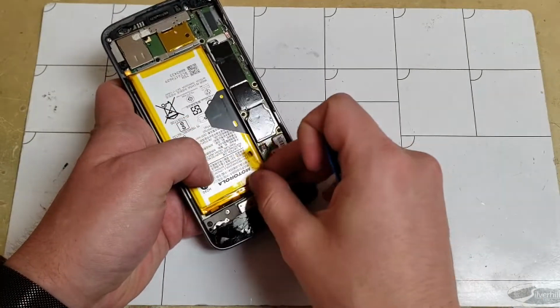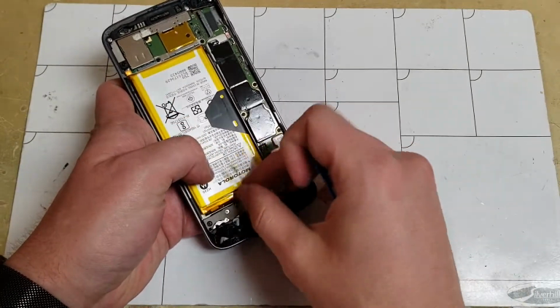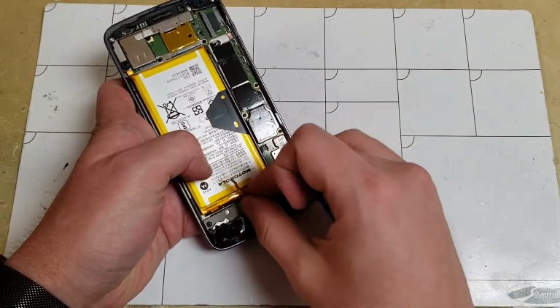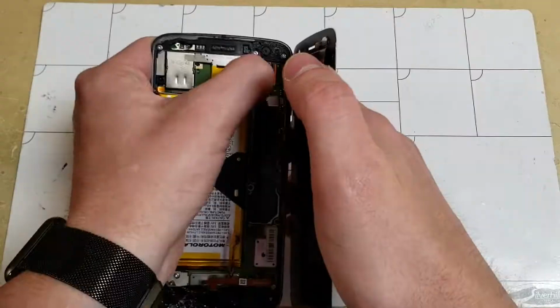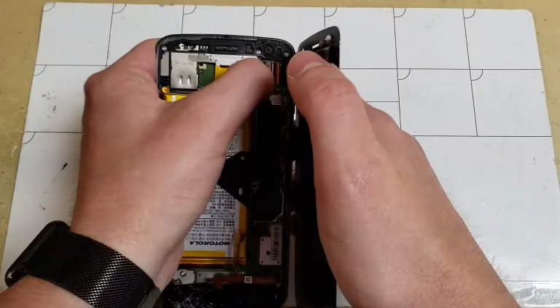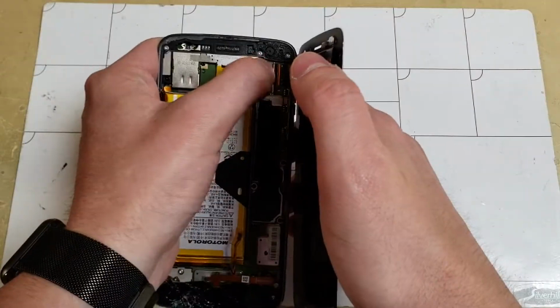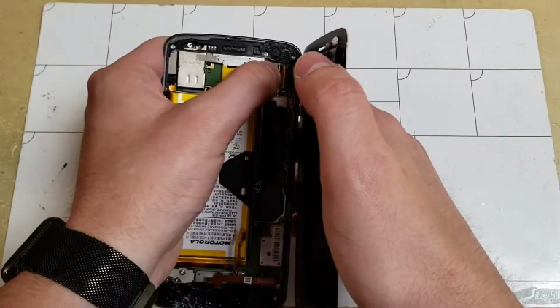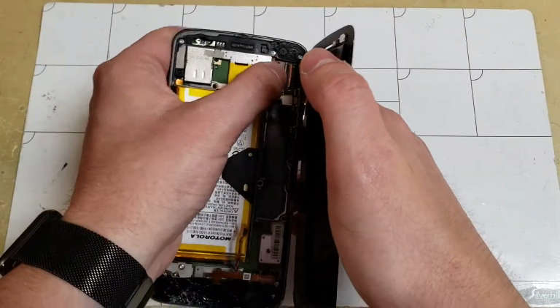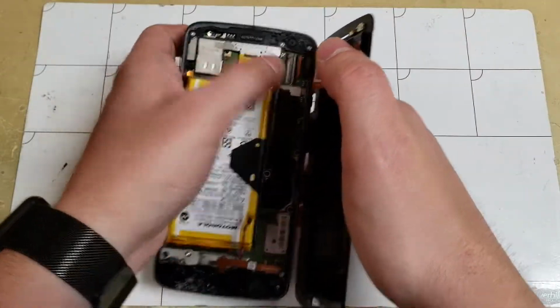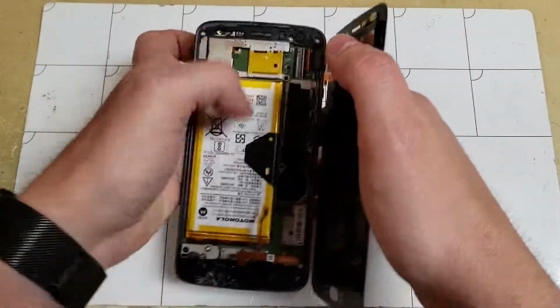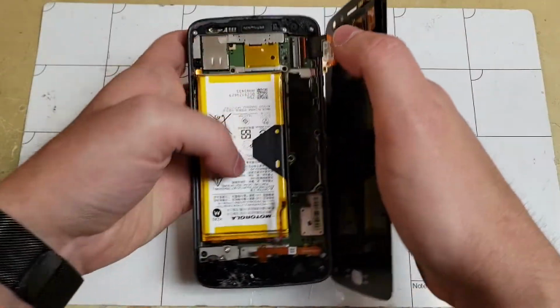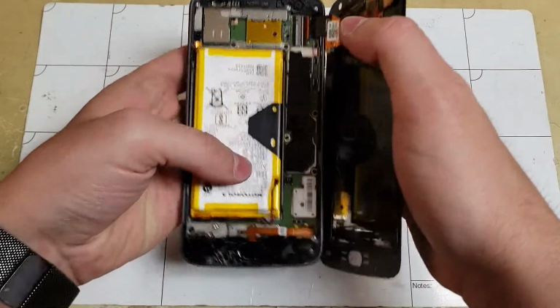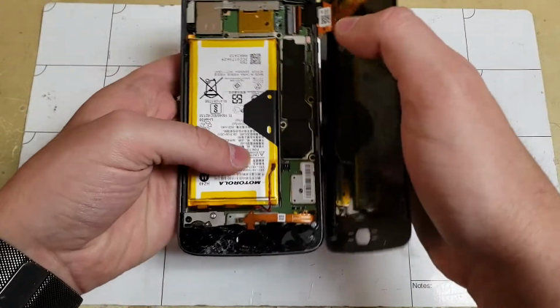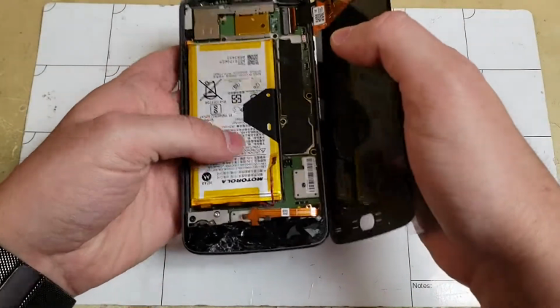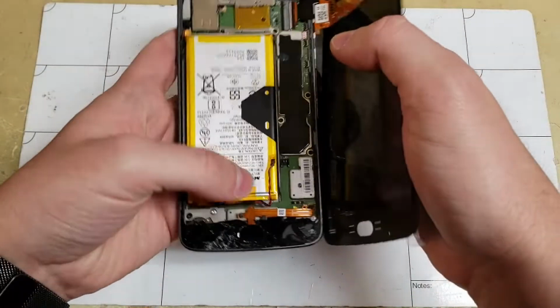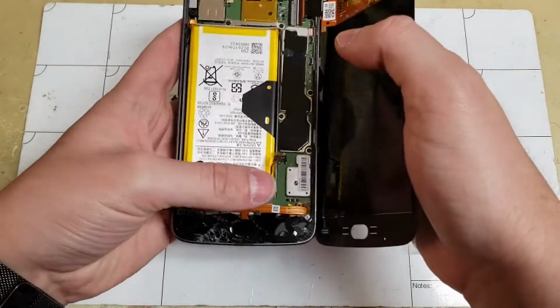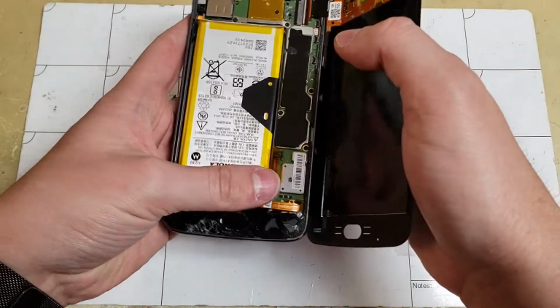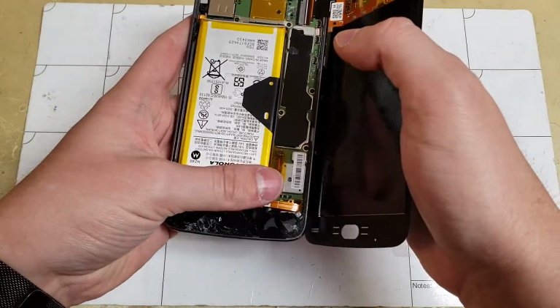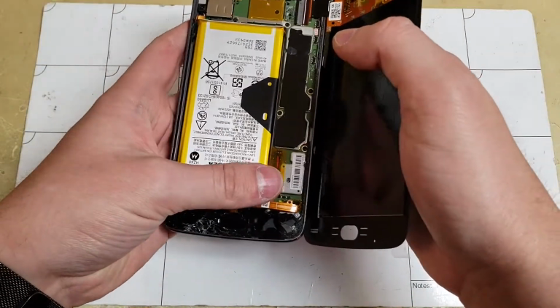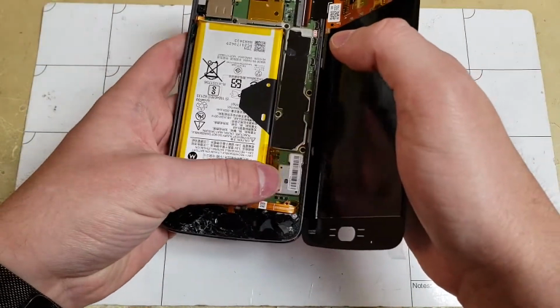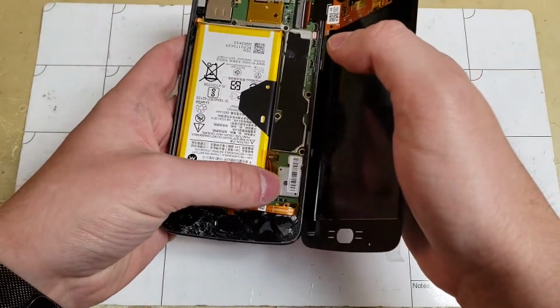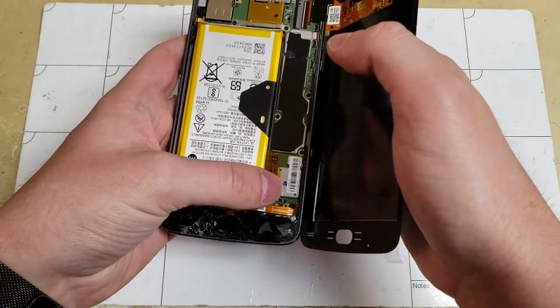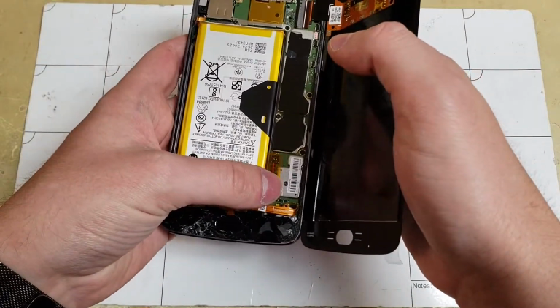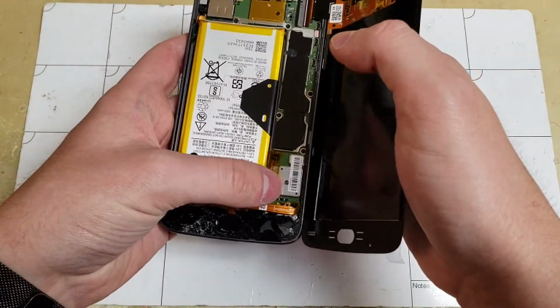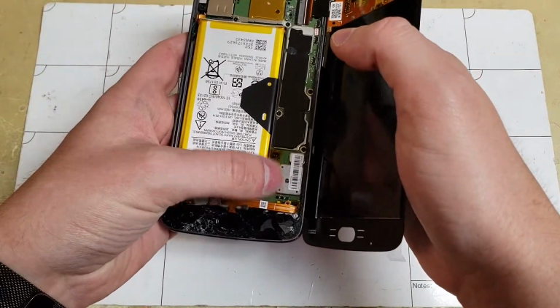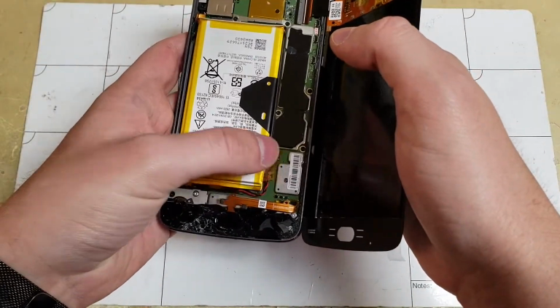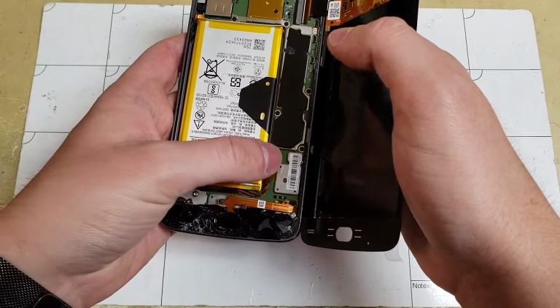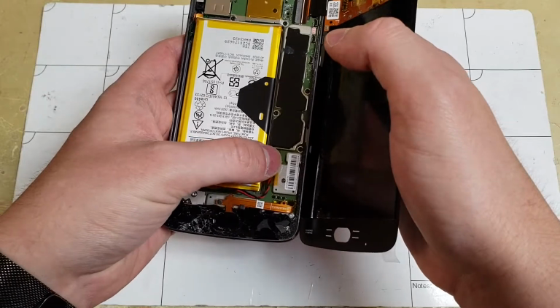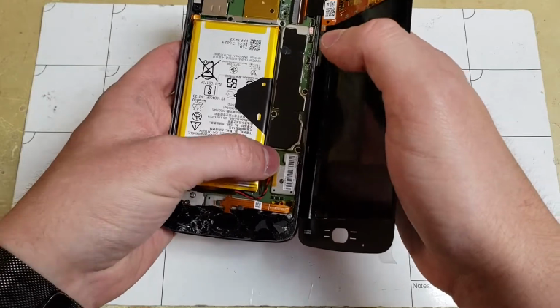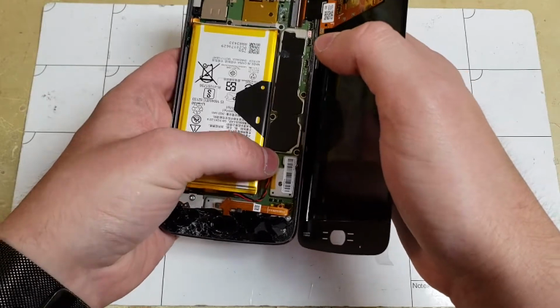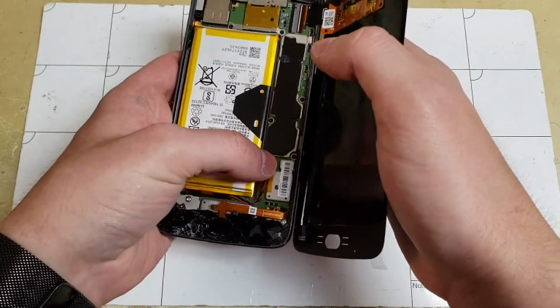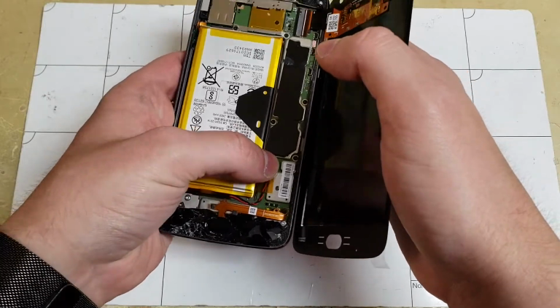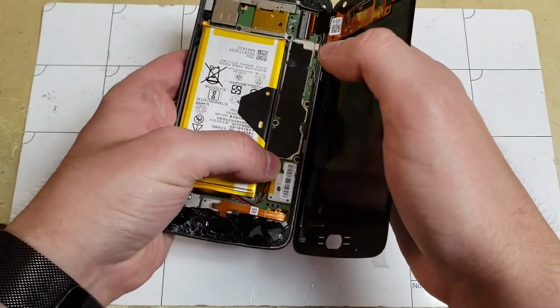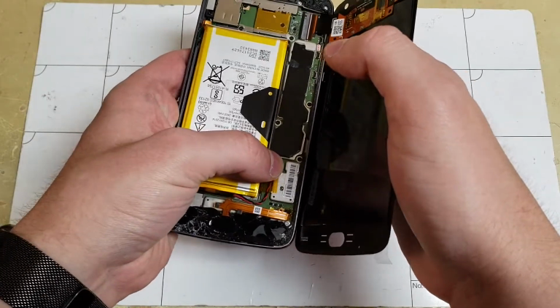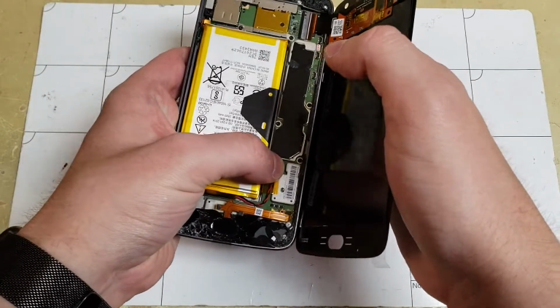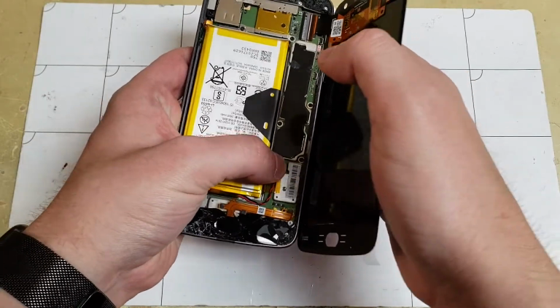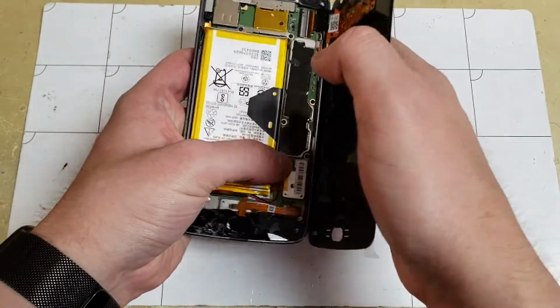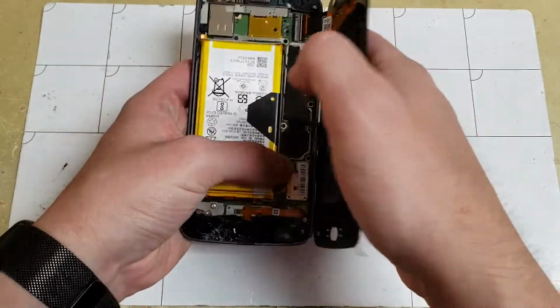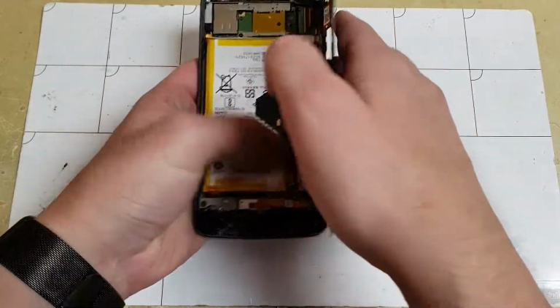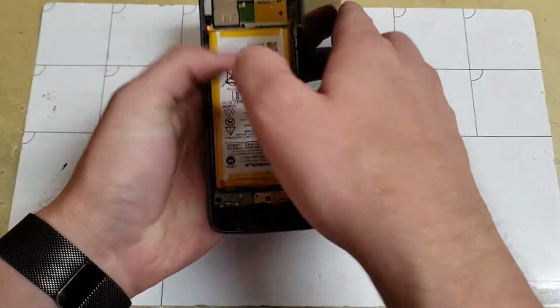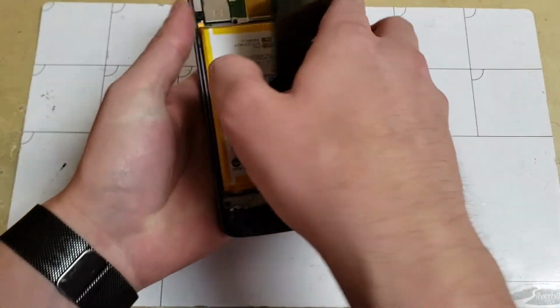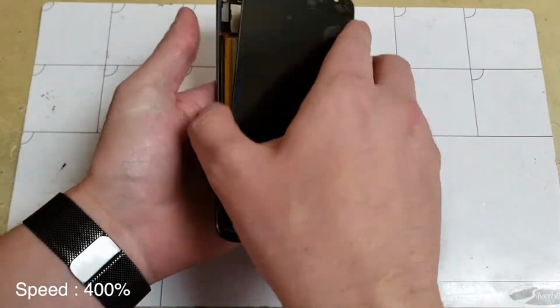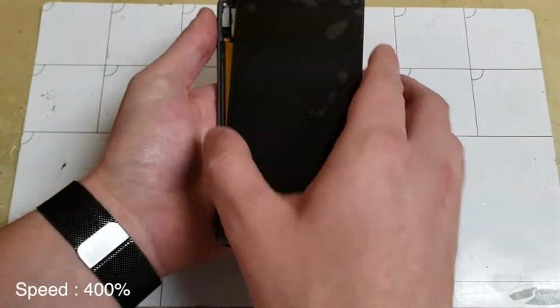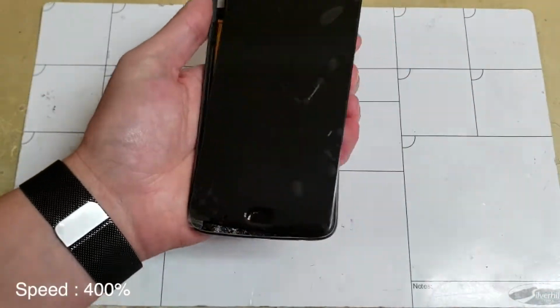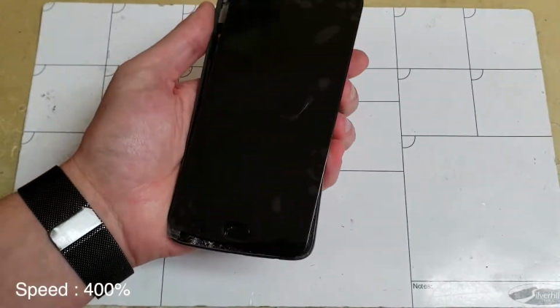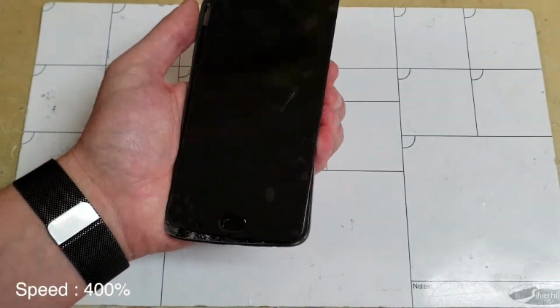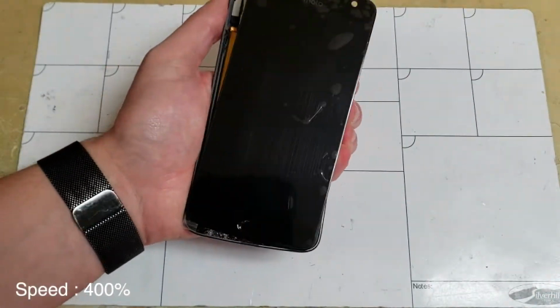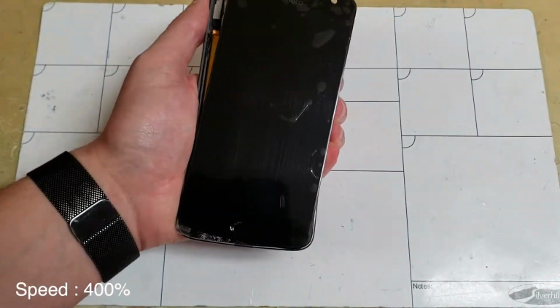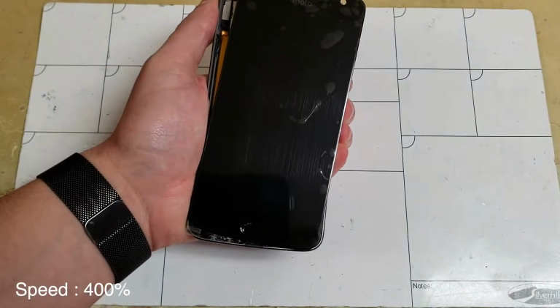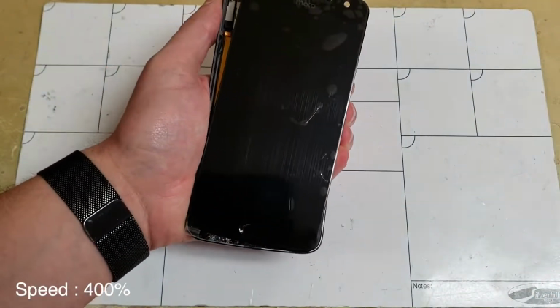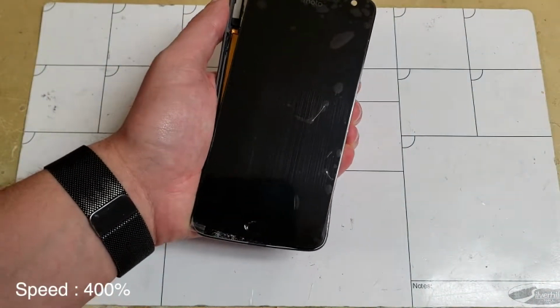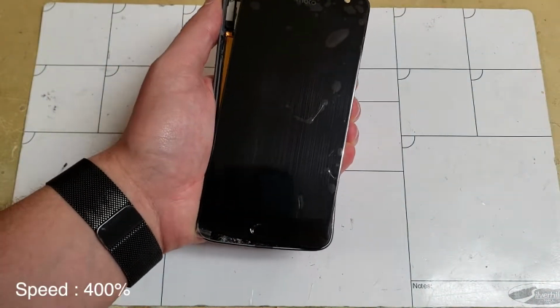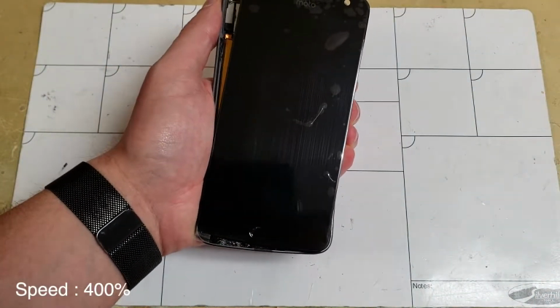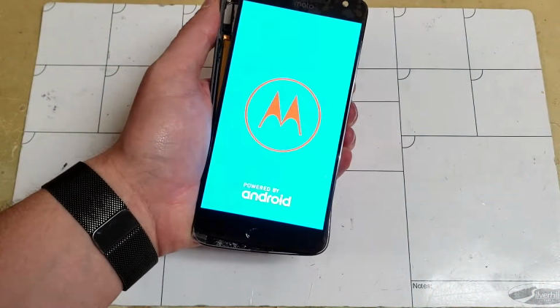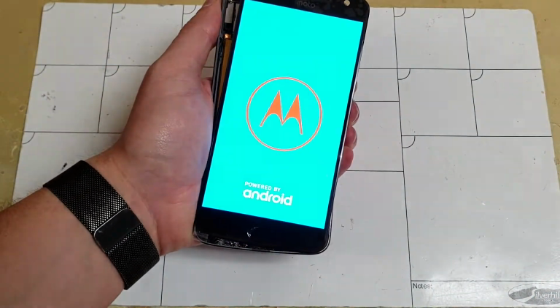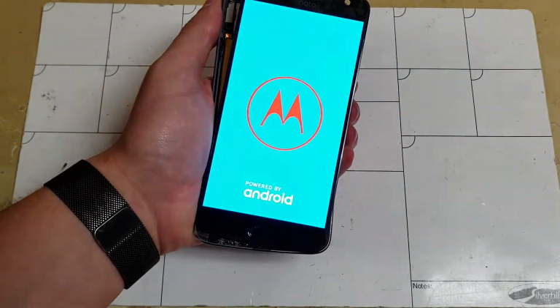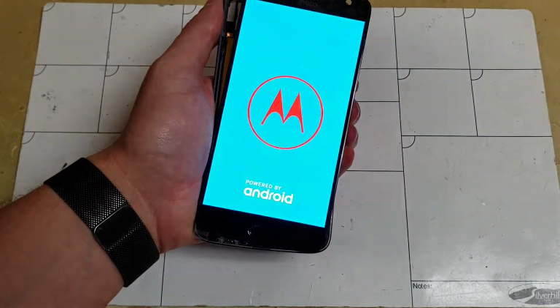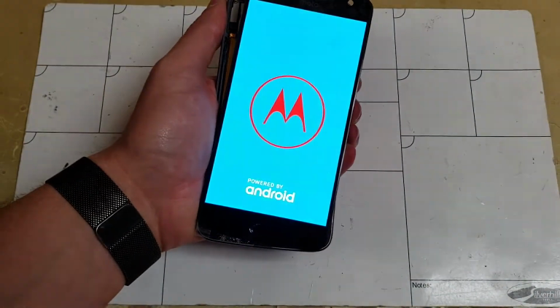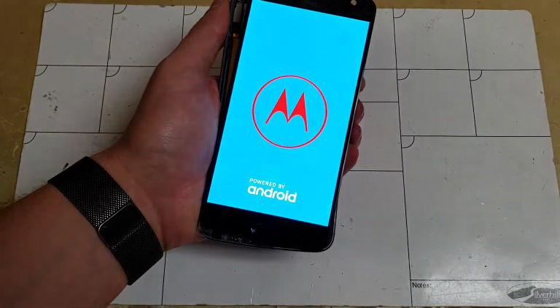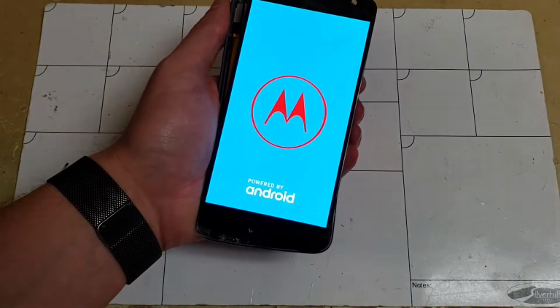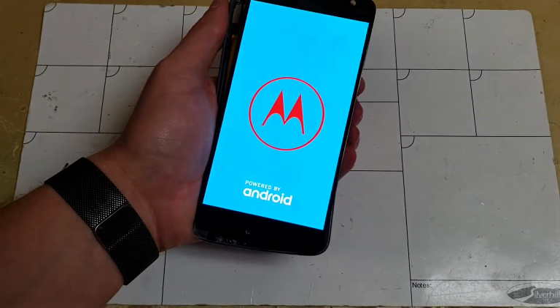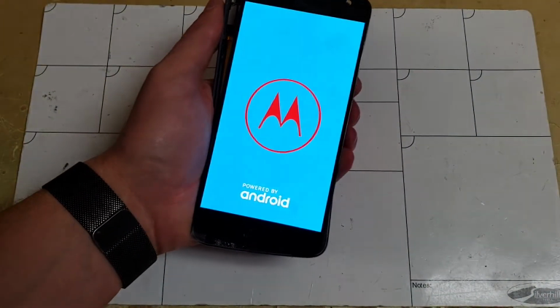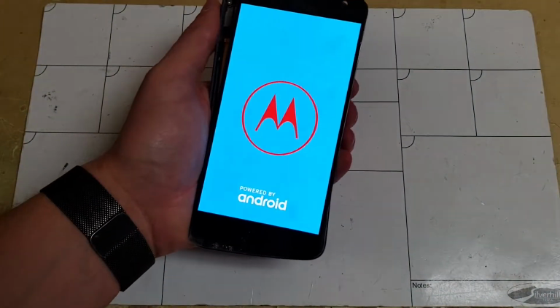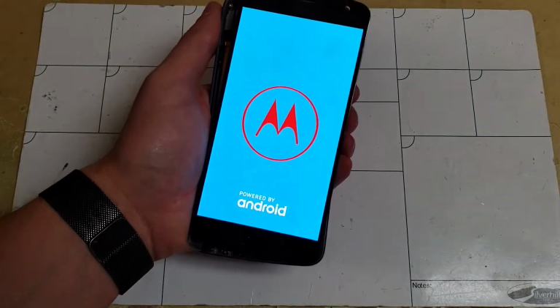Now let's put the new screen on, plug in the battery, and test out the screen to make sure that the touch and the display work — which they both do.